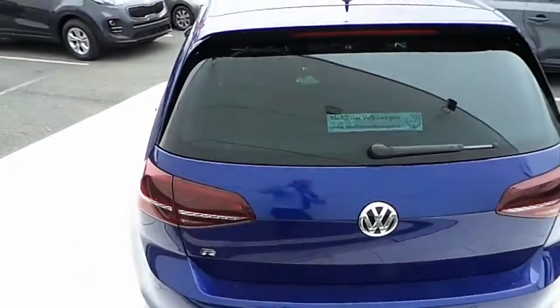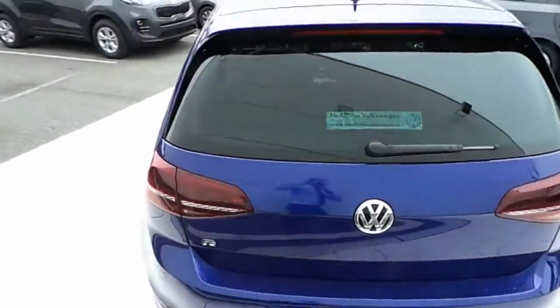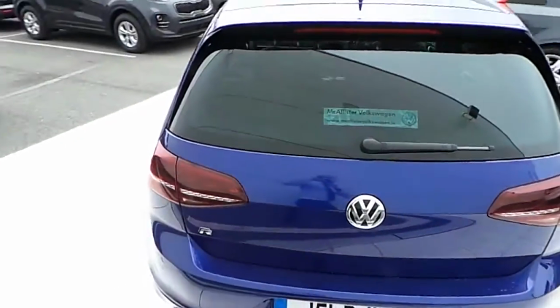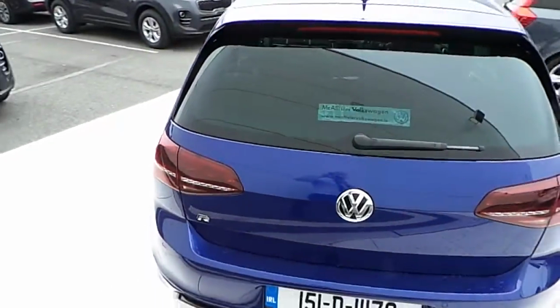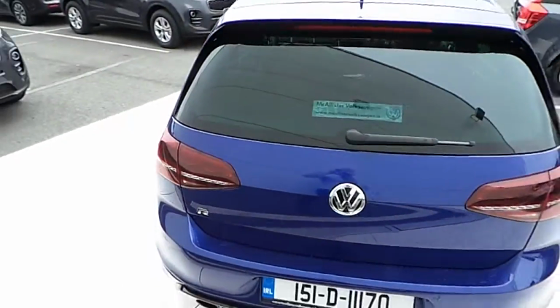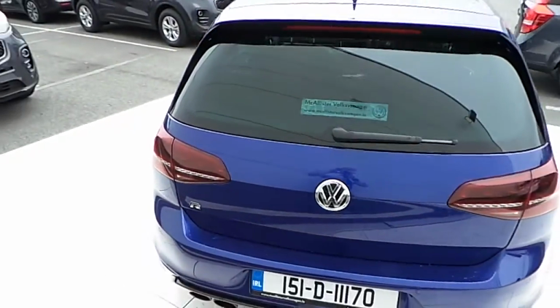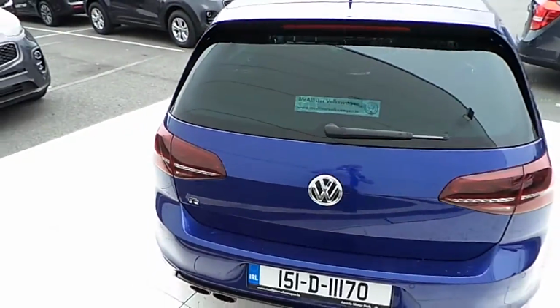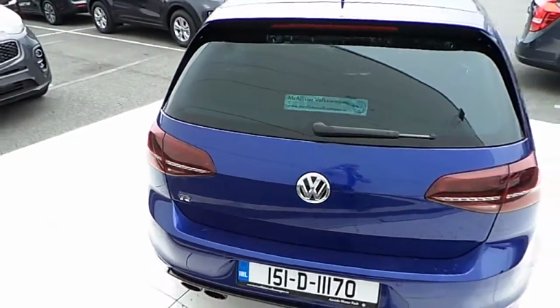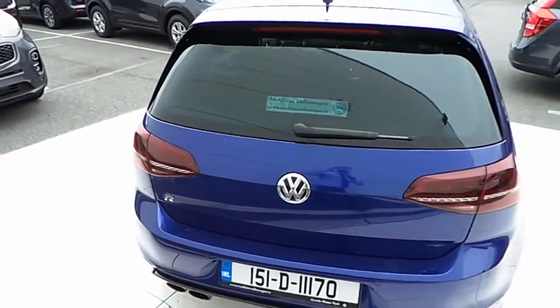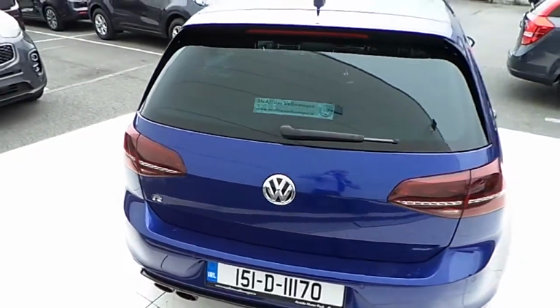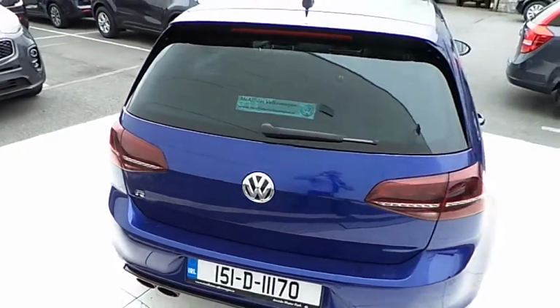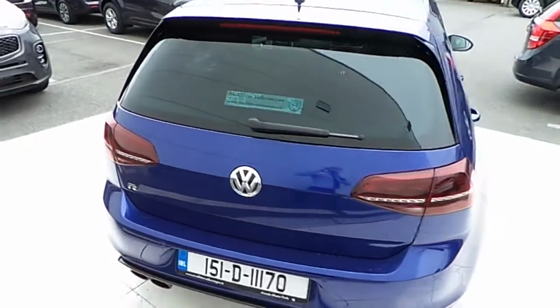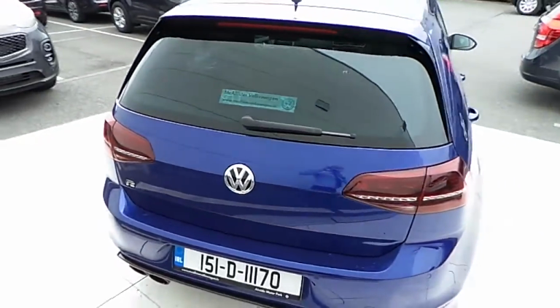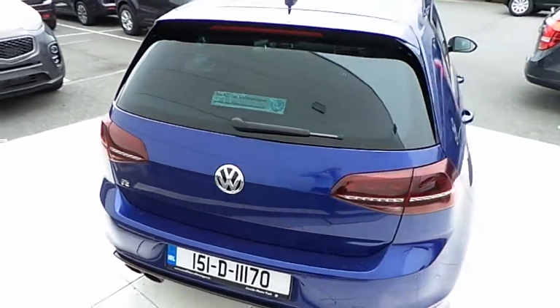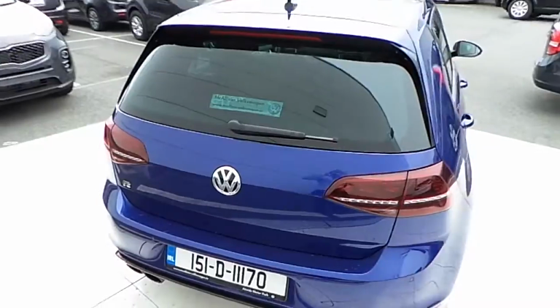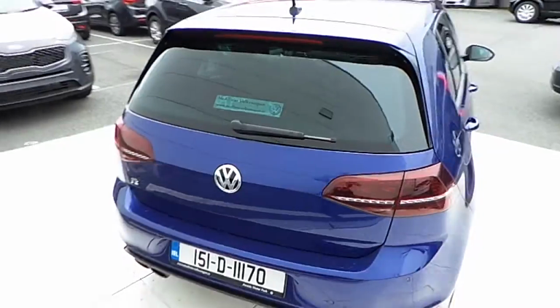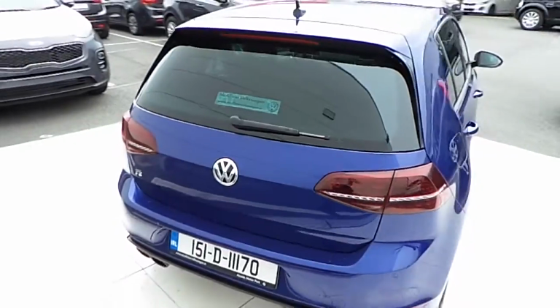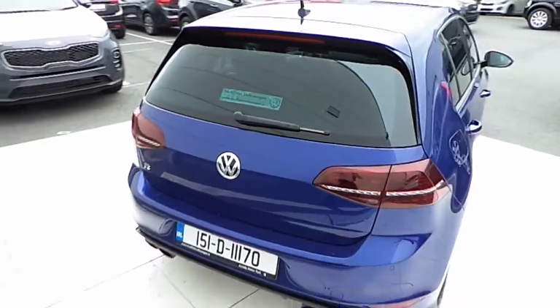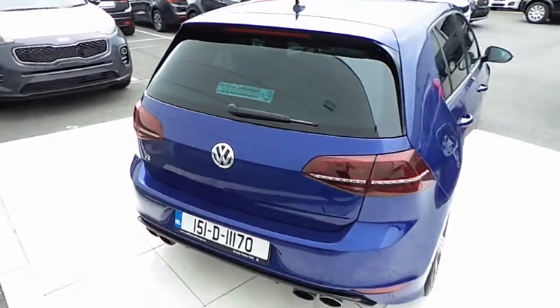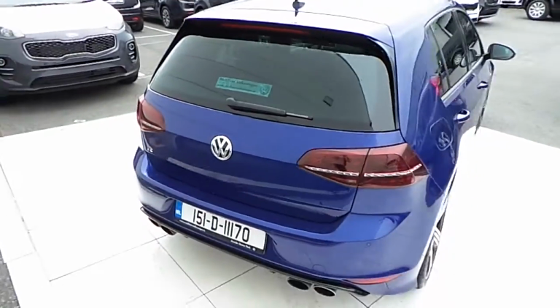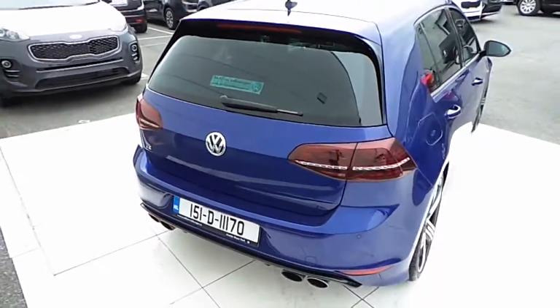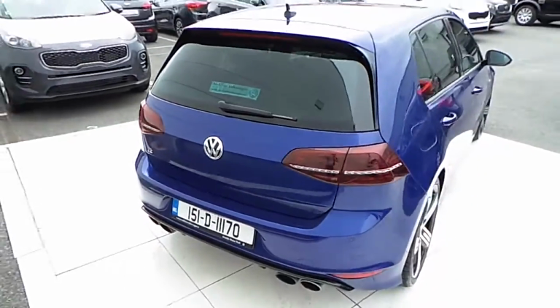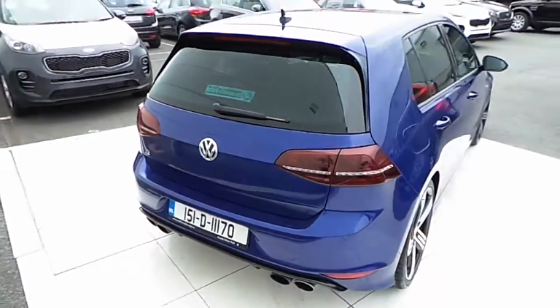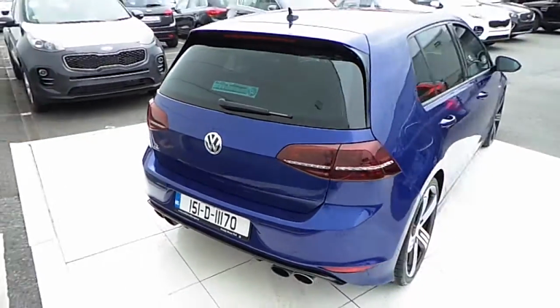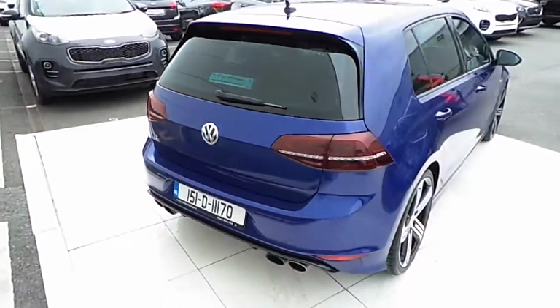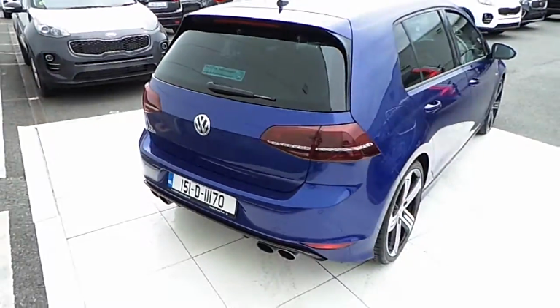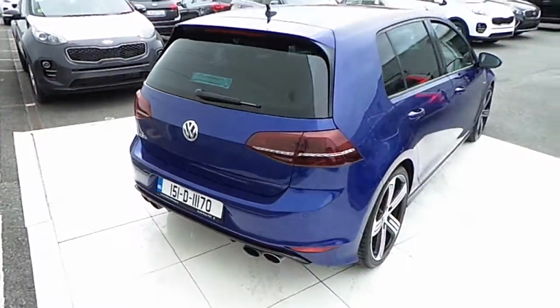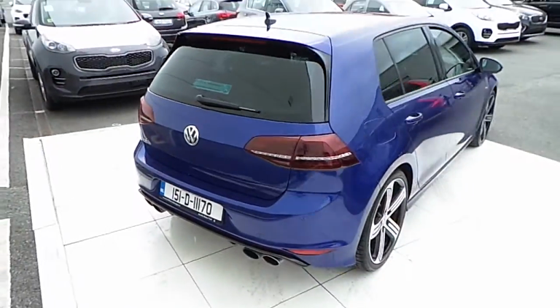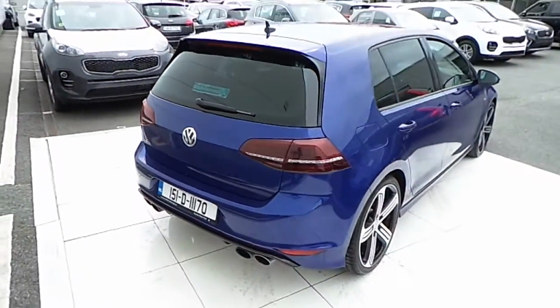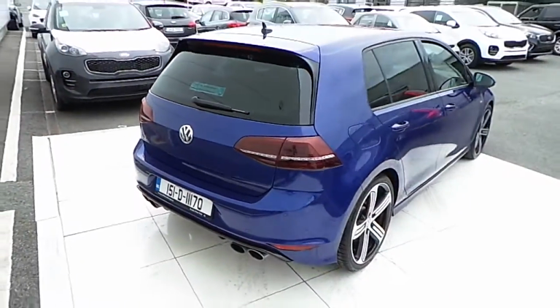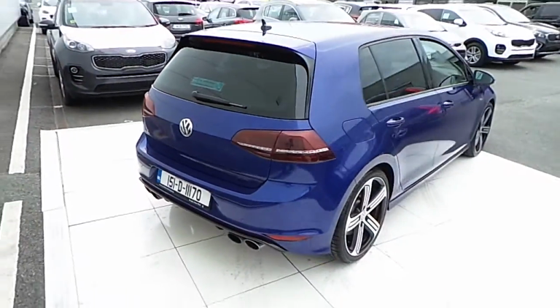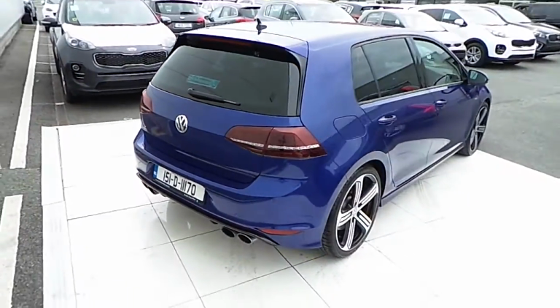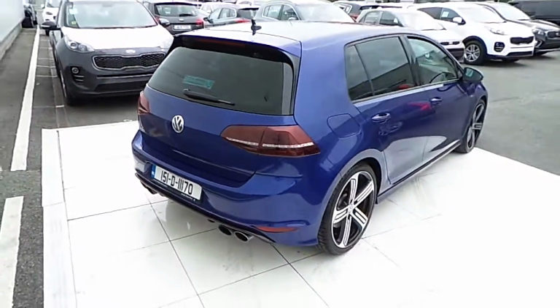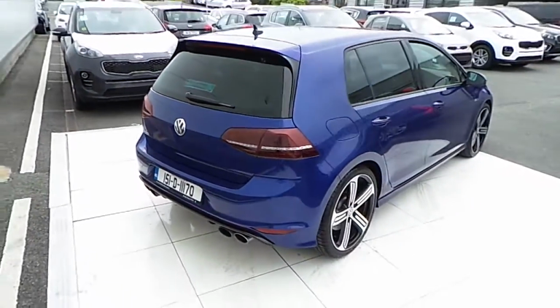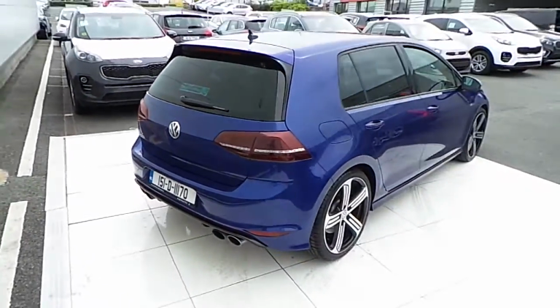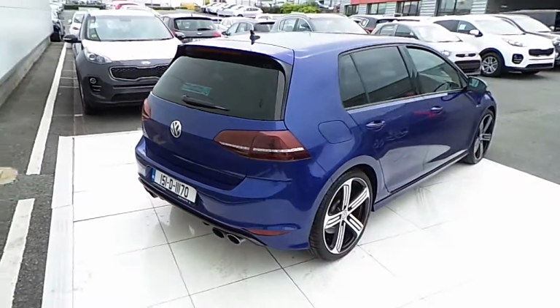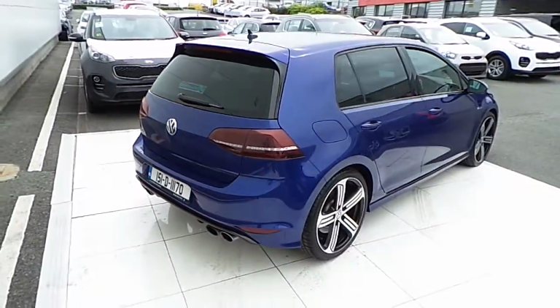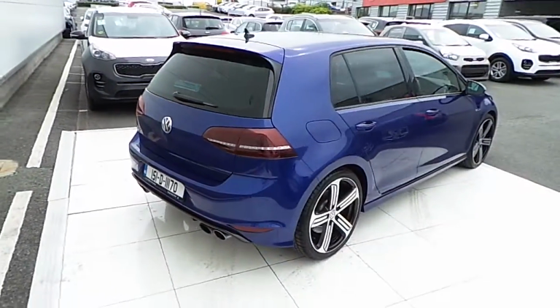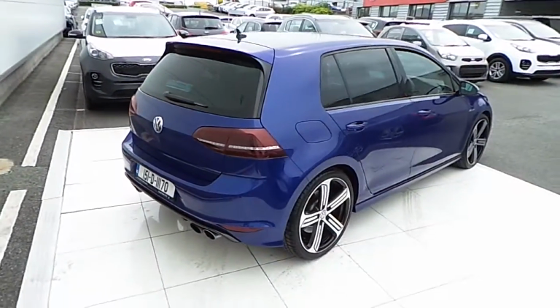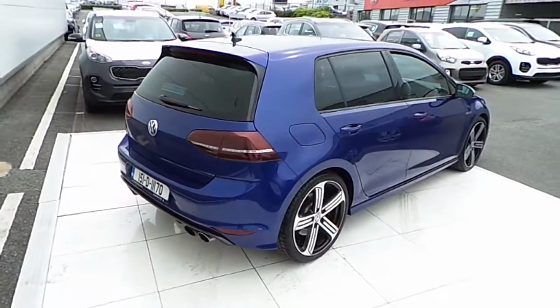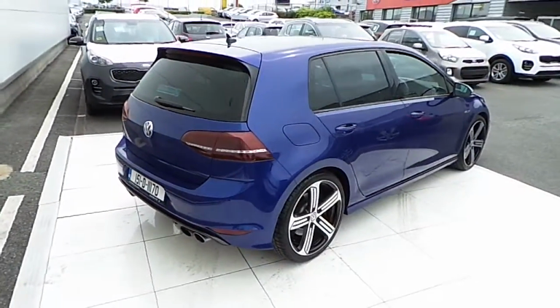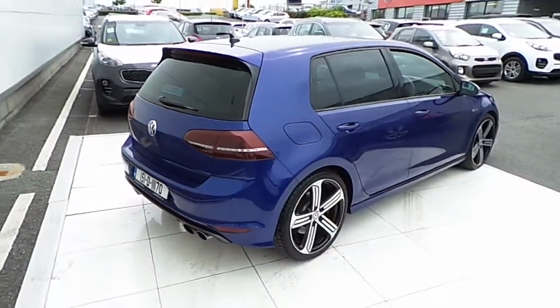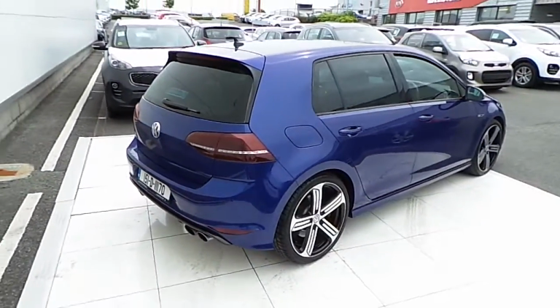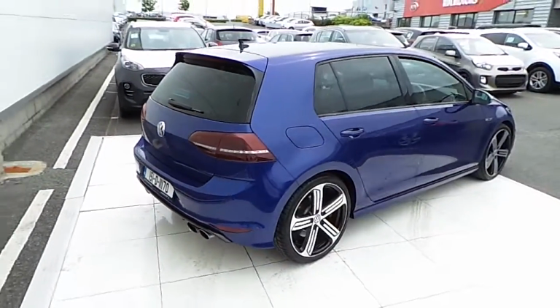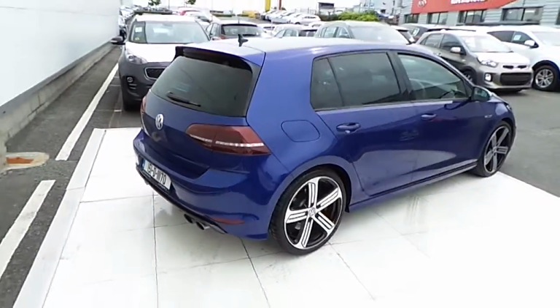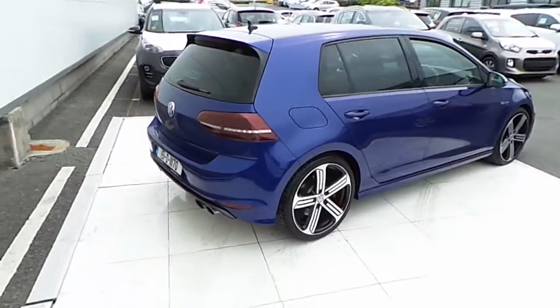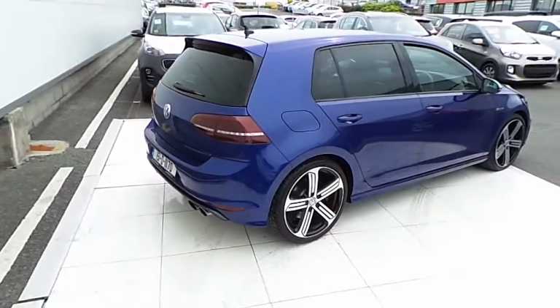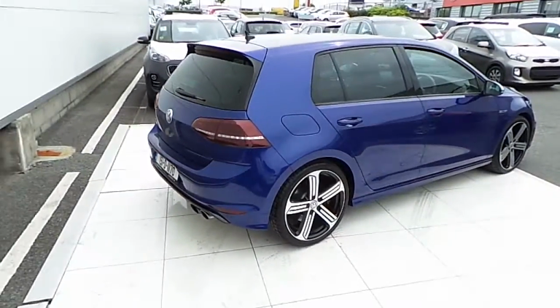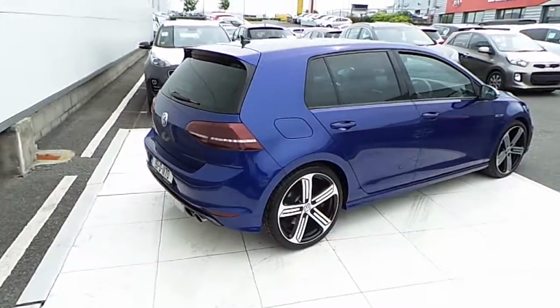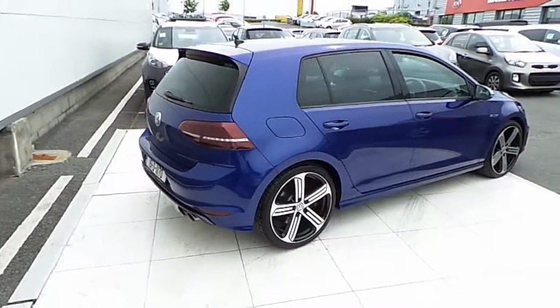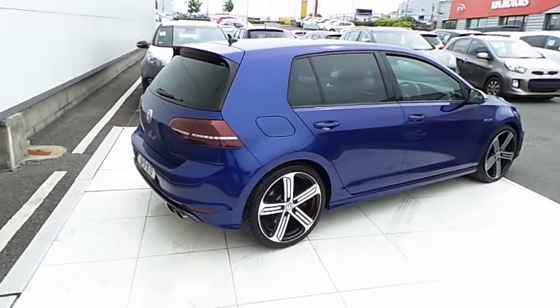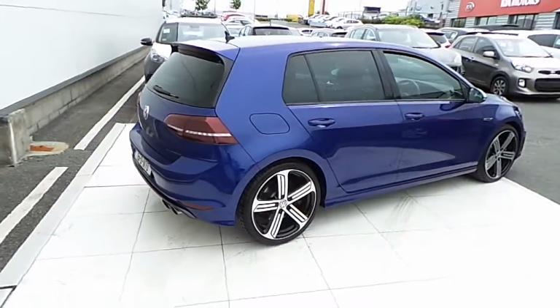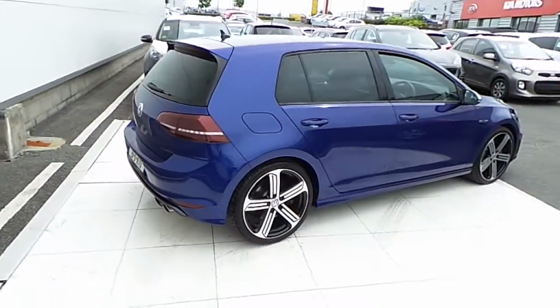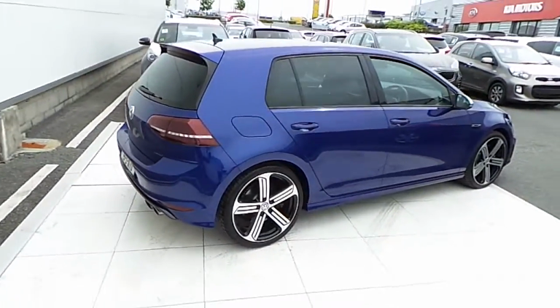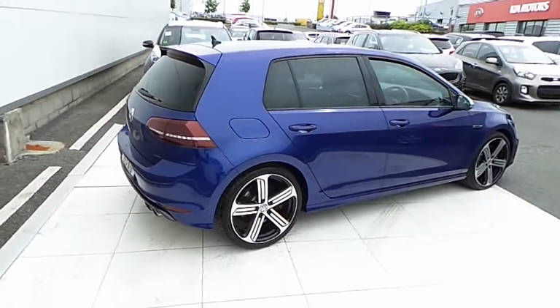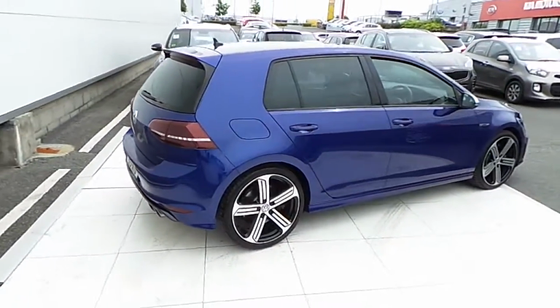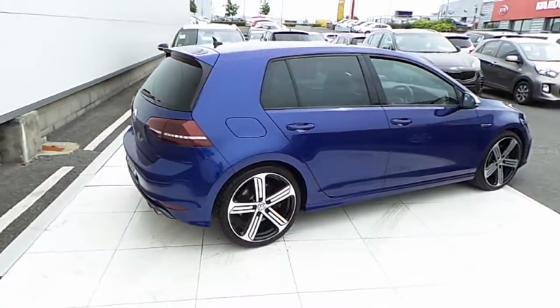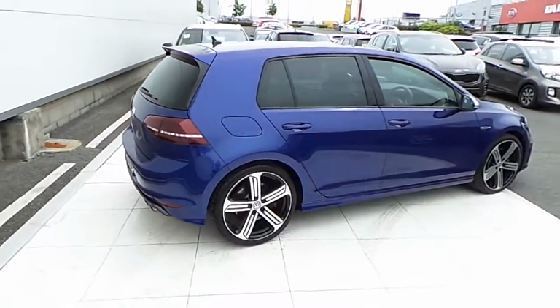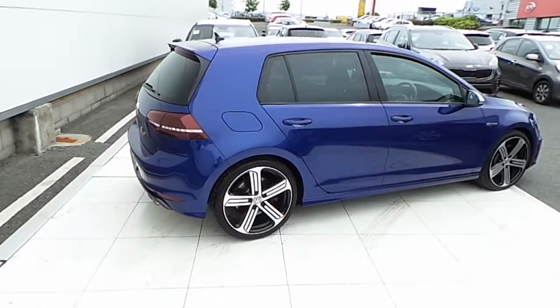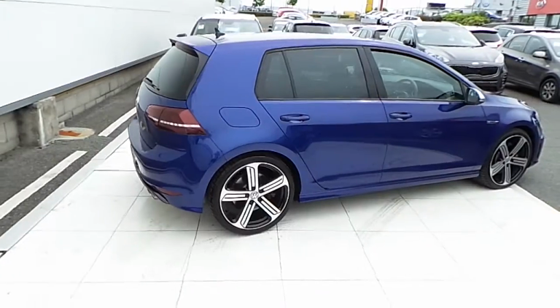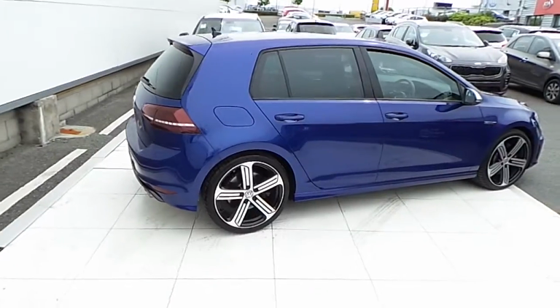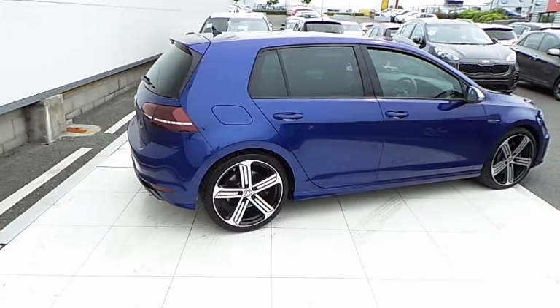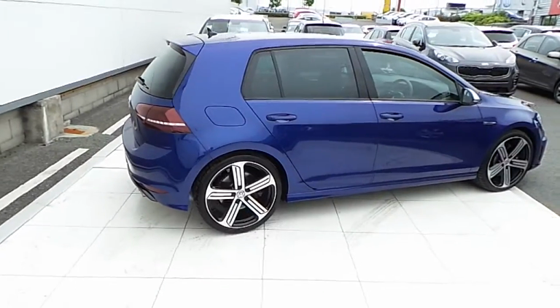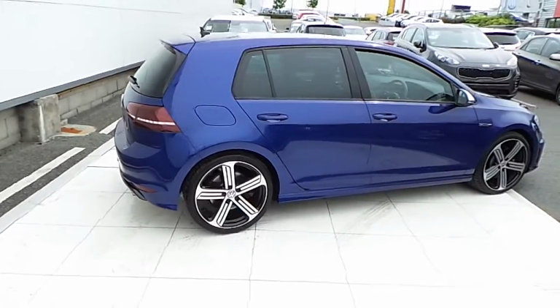DSG automatic transmission. Acceleration 0-100 in 4.9 seconds.